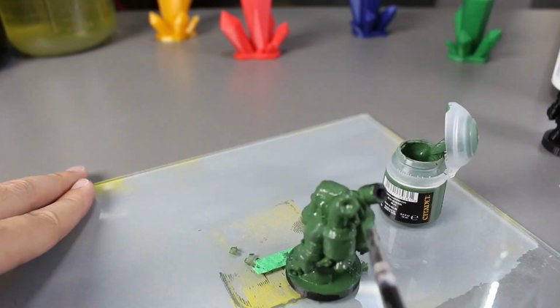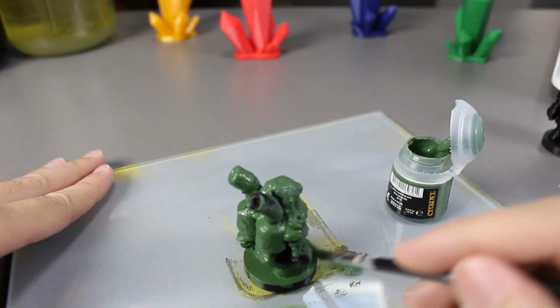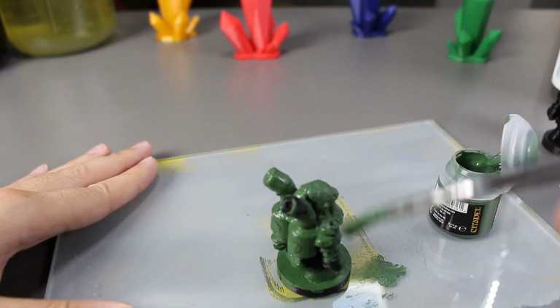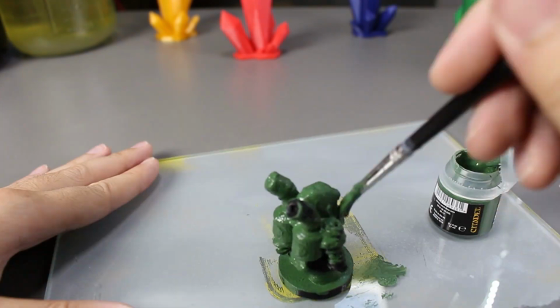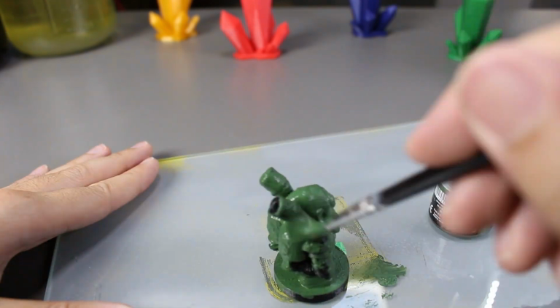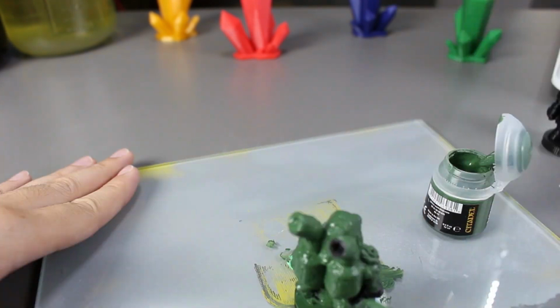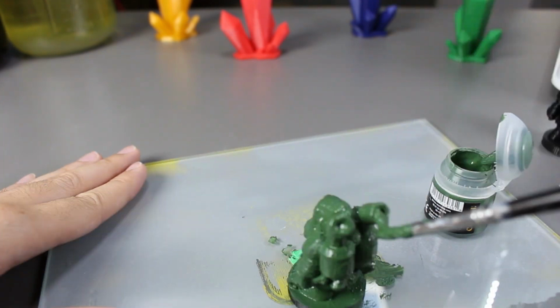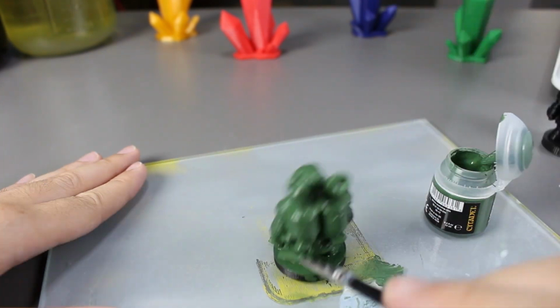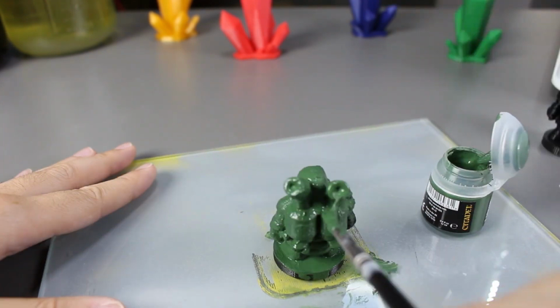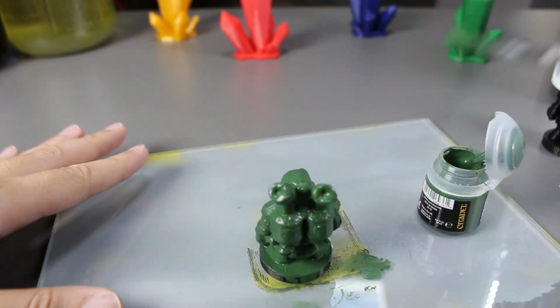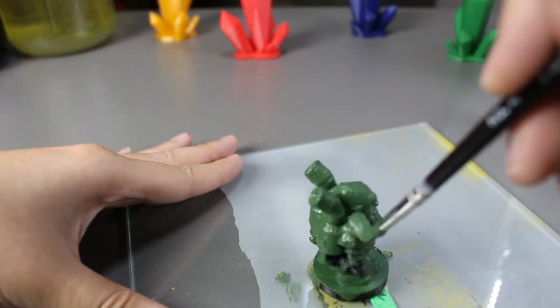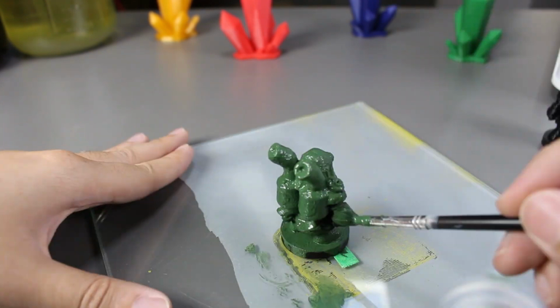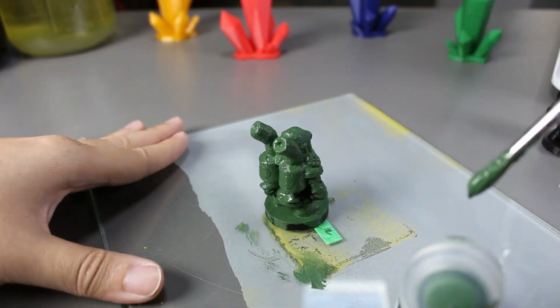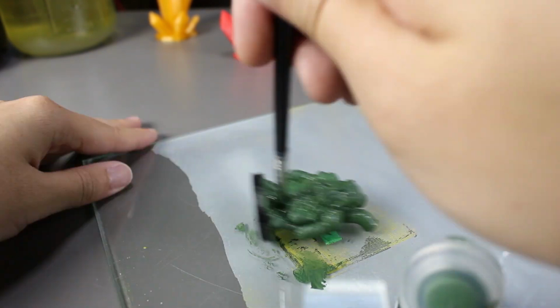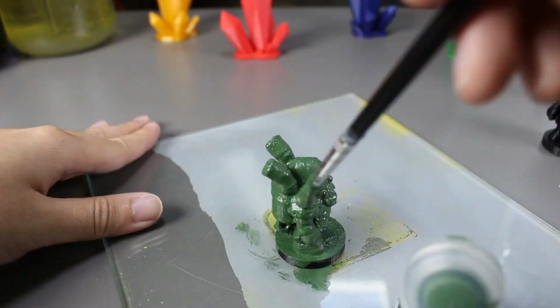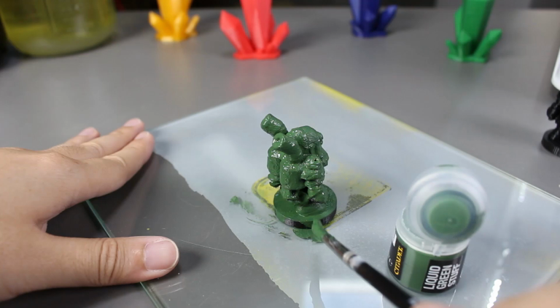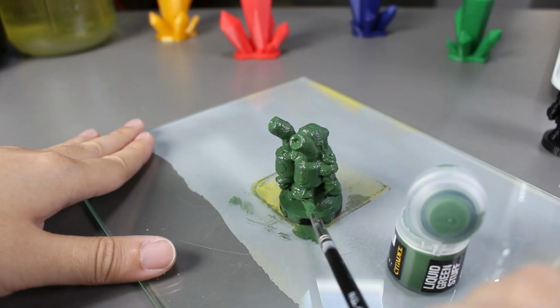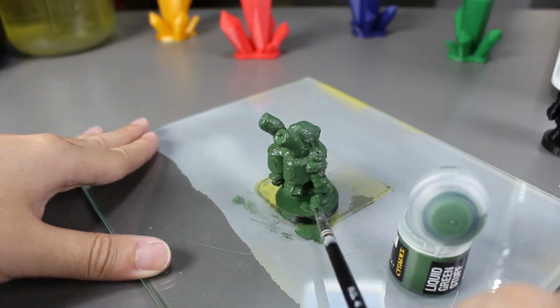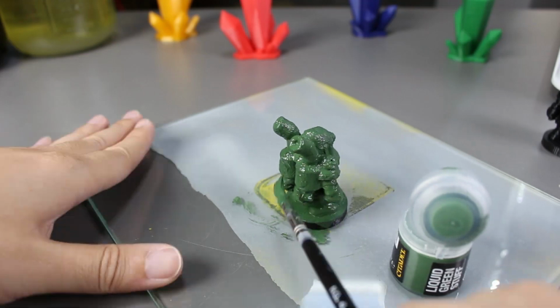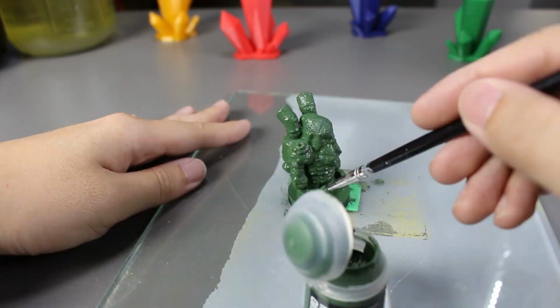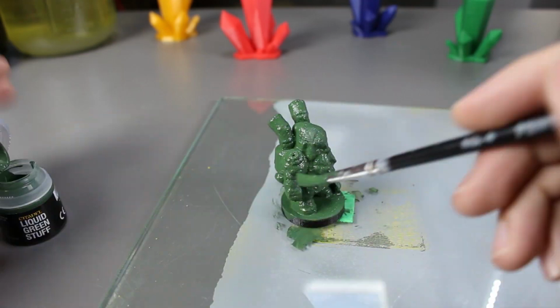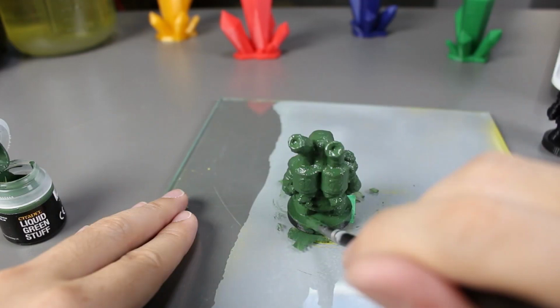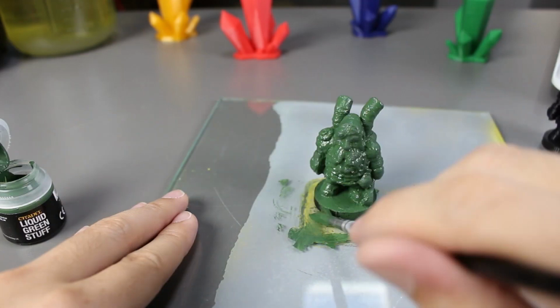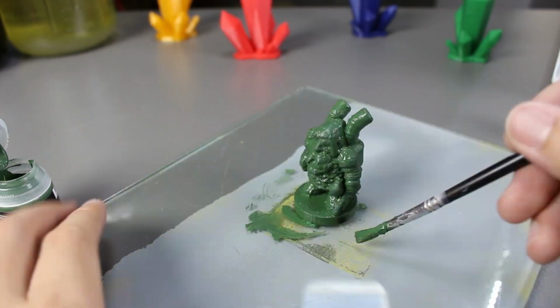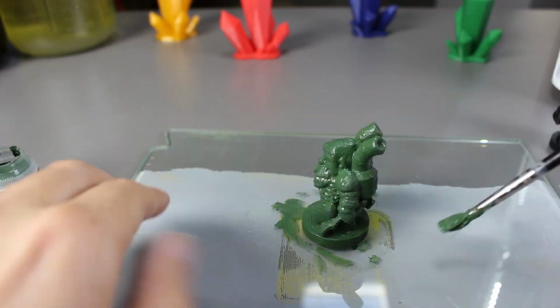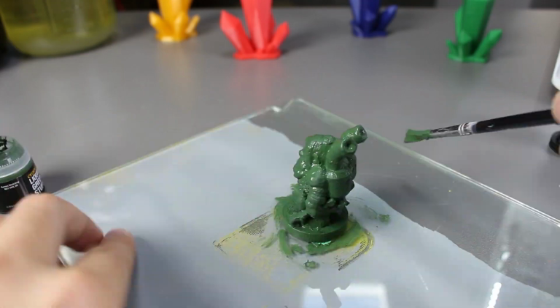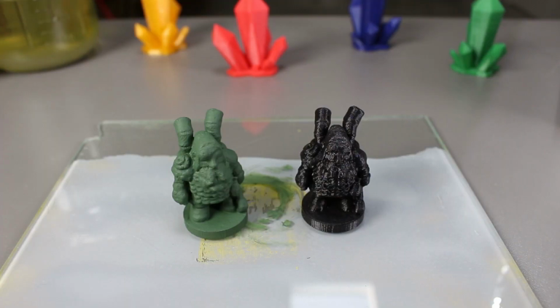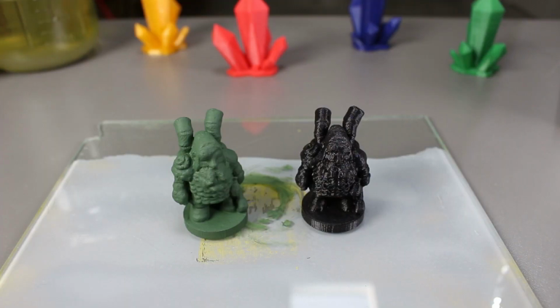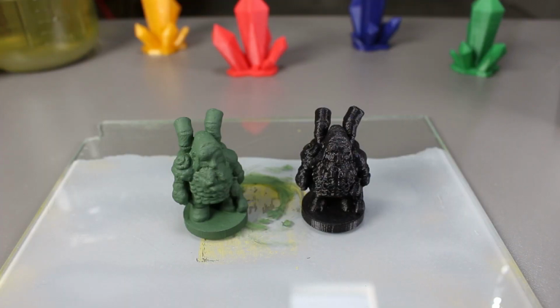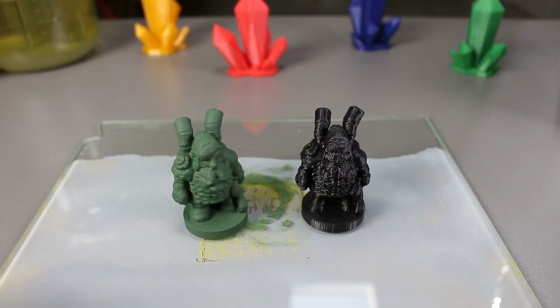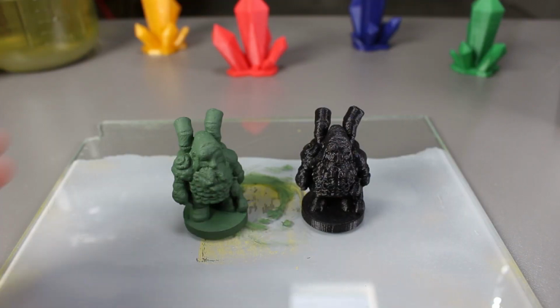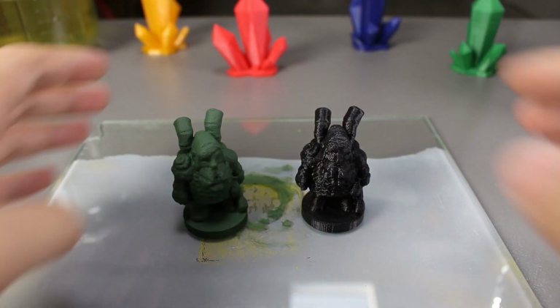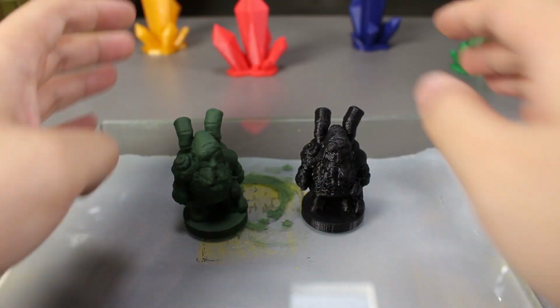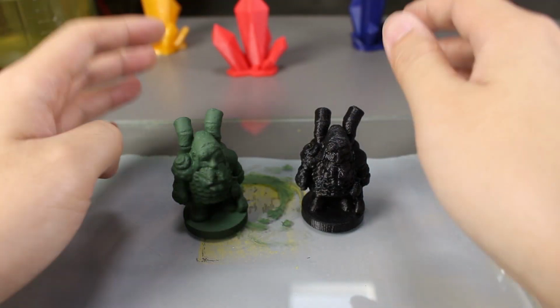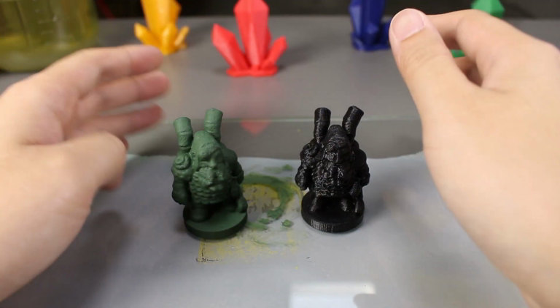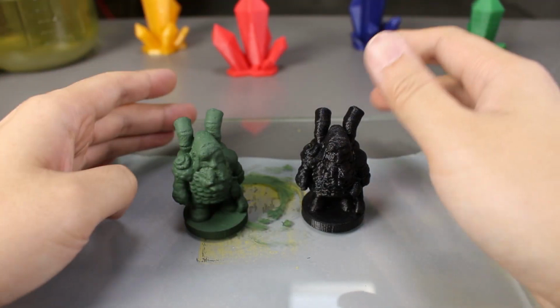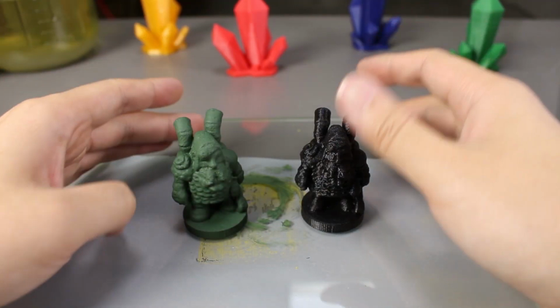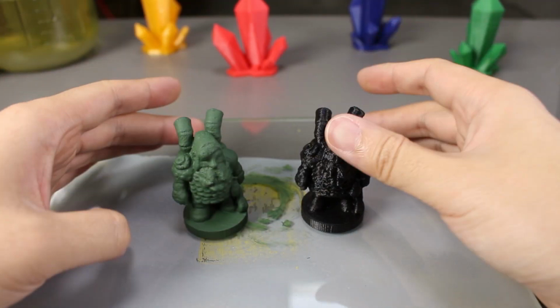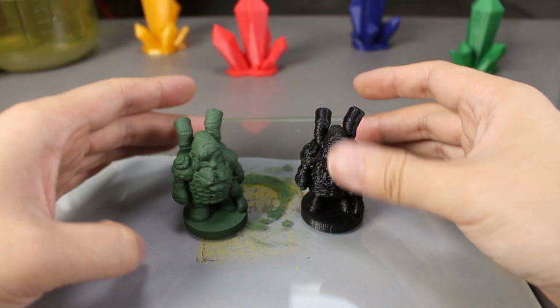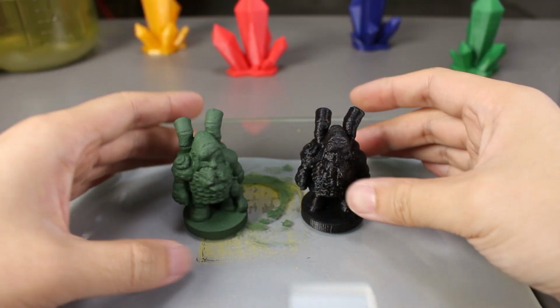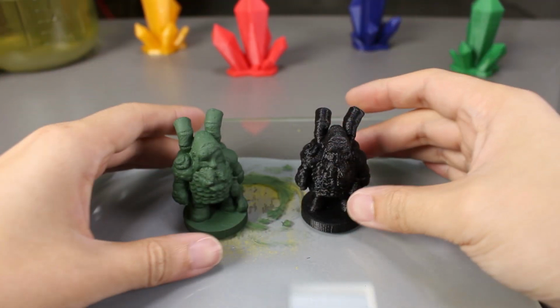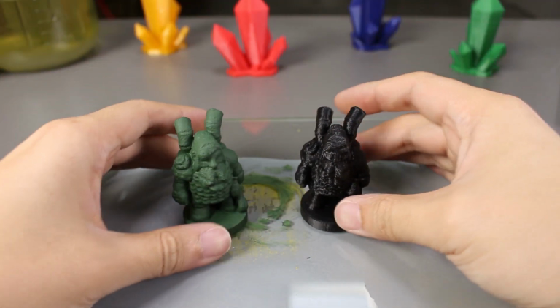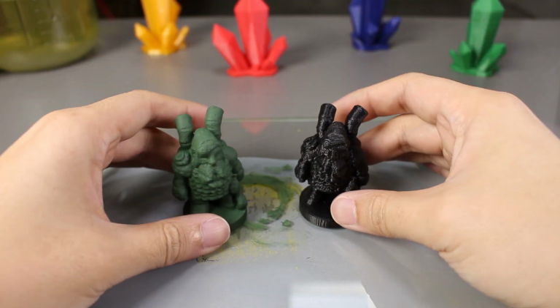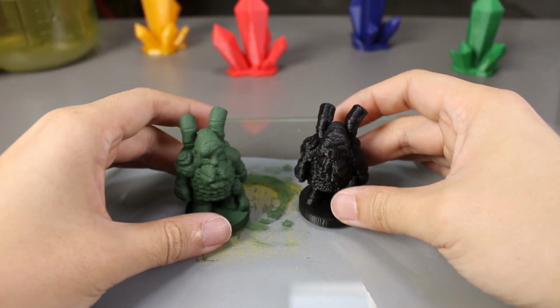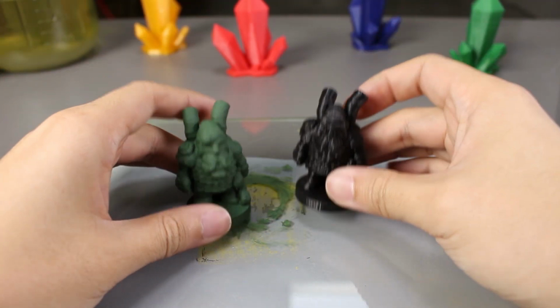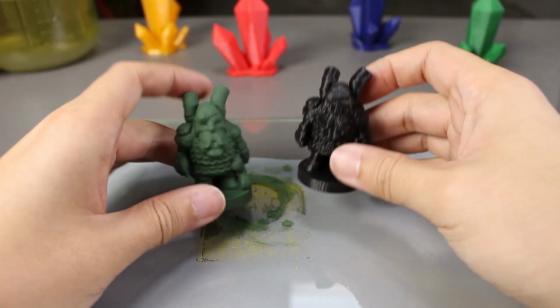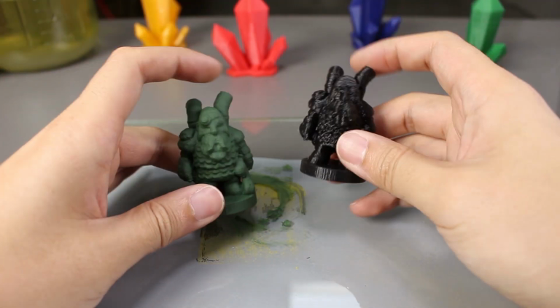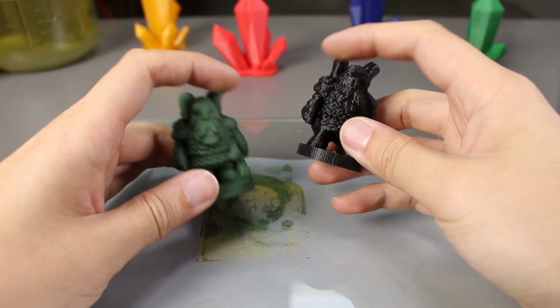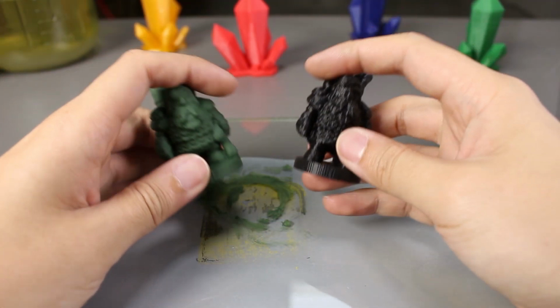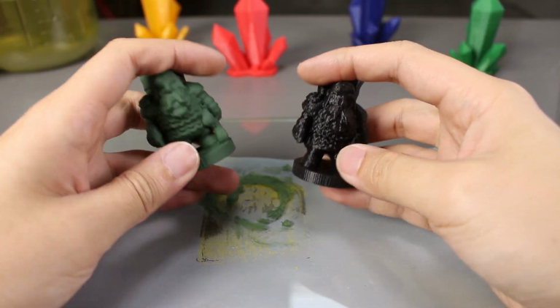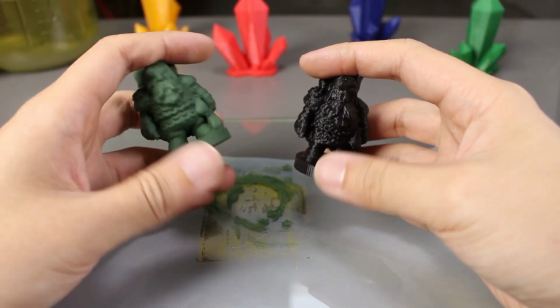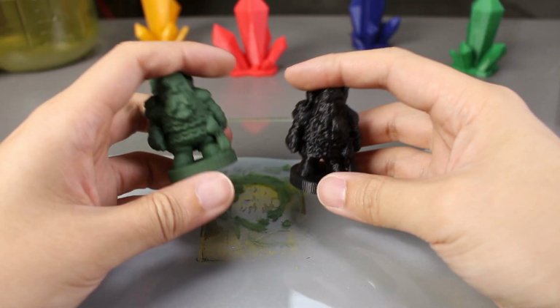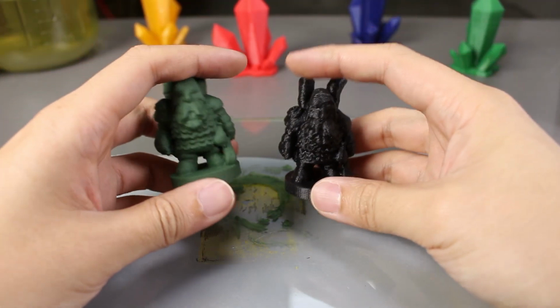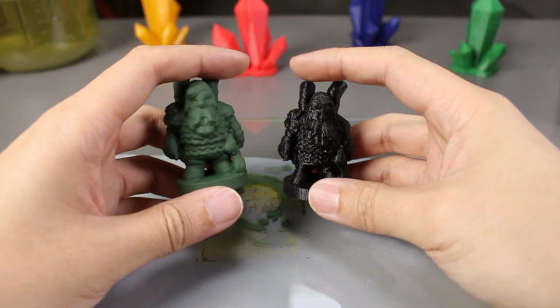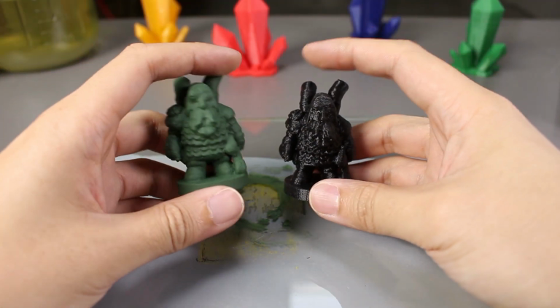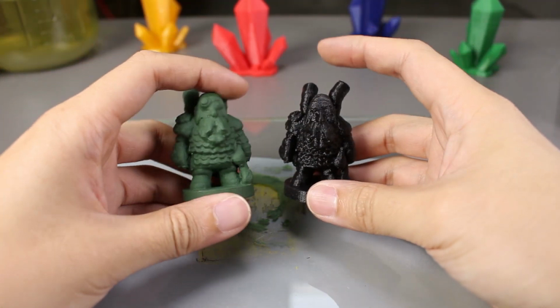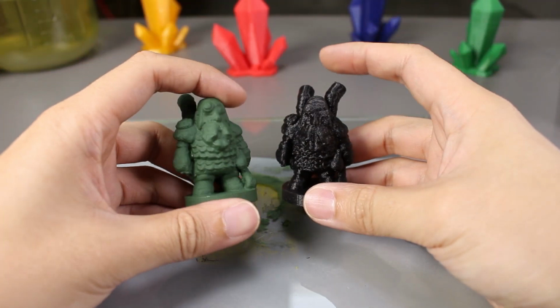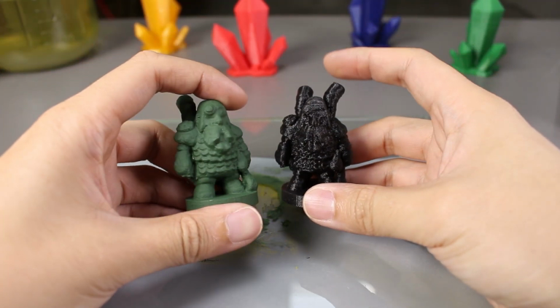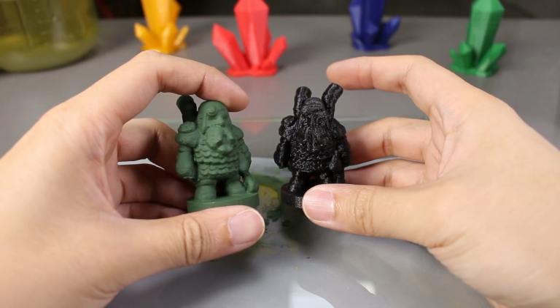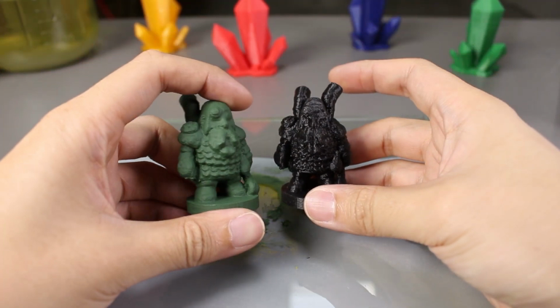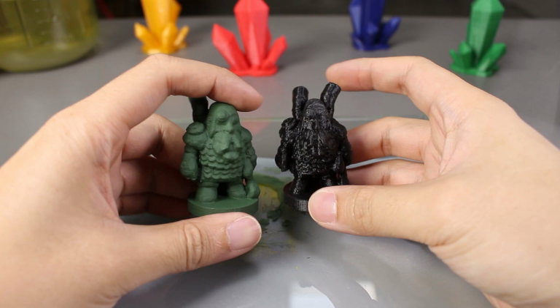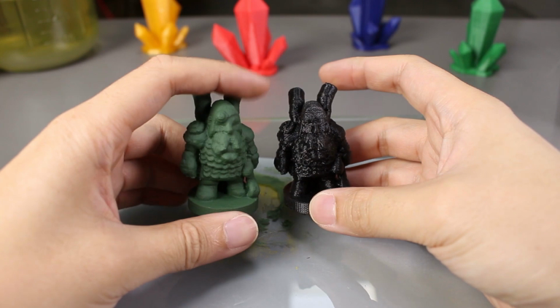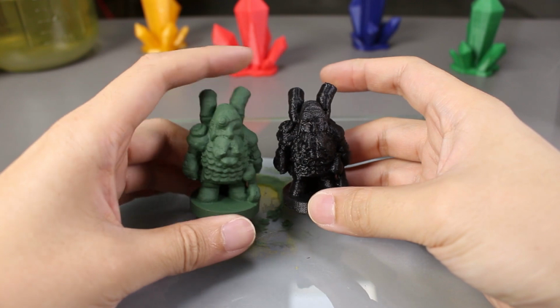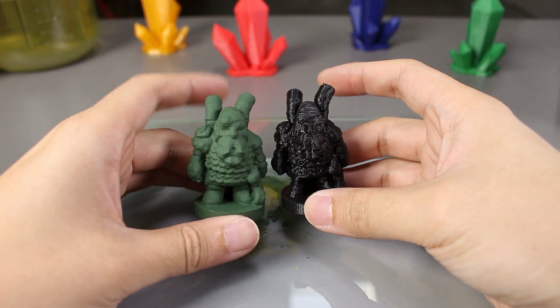We'll quickly apply the liquid green stuff and then let it dry. After it dries, we'll compare it with the original before I apply the alcohol on it.